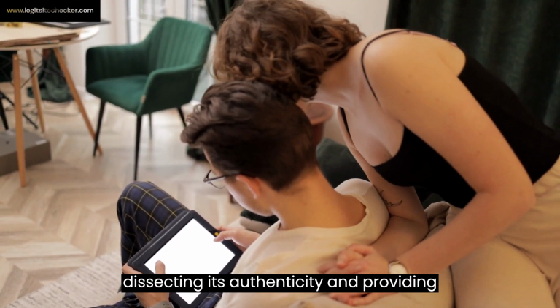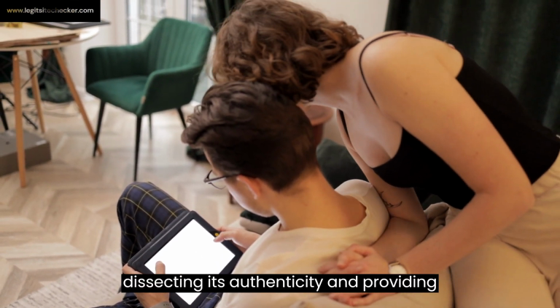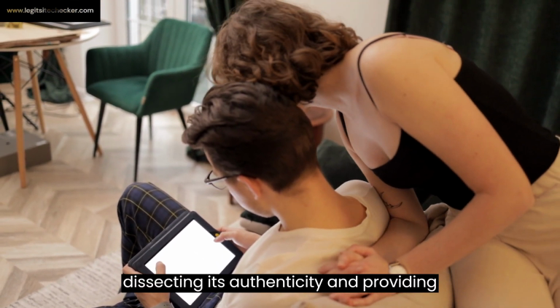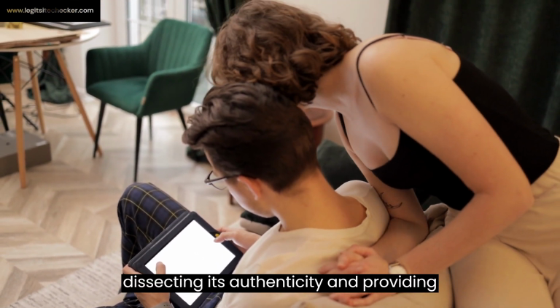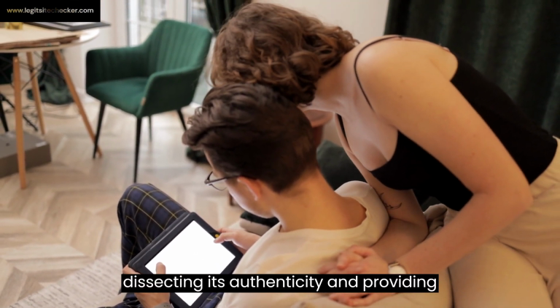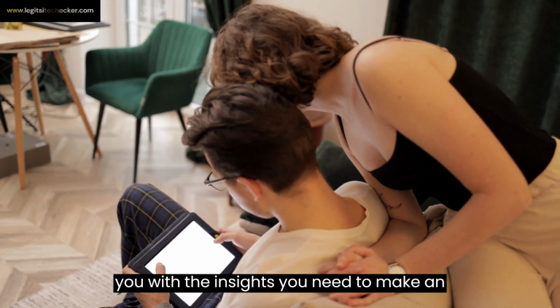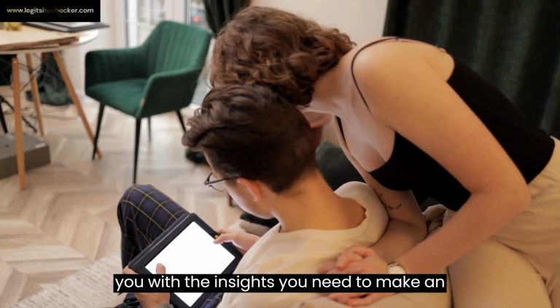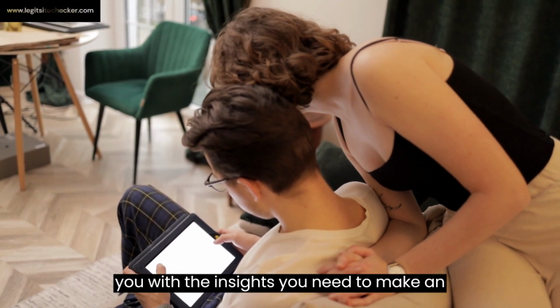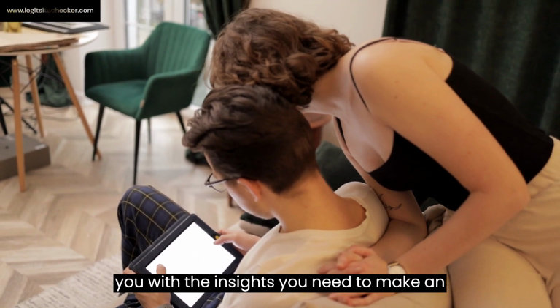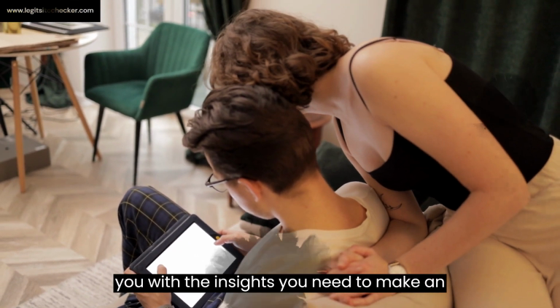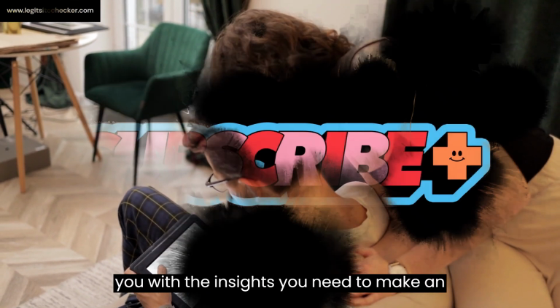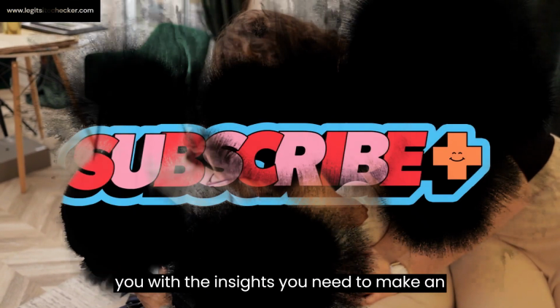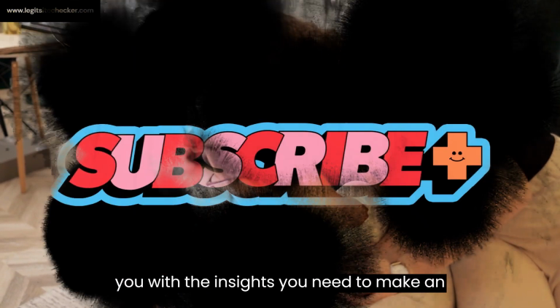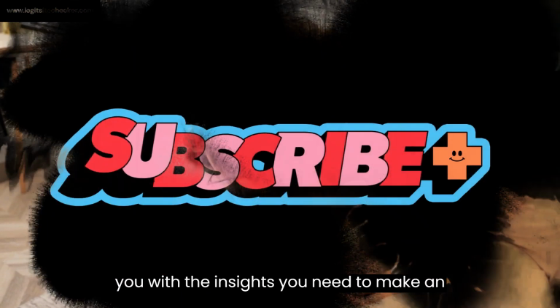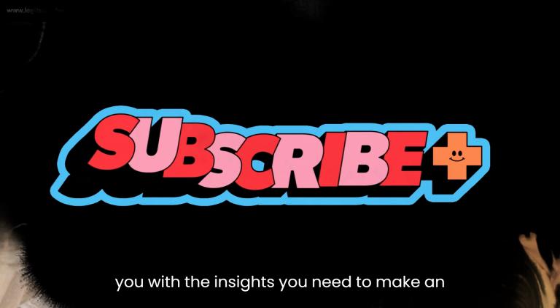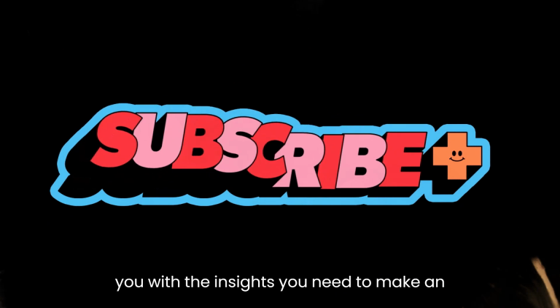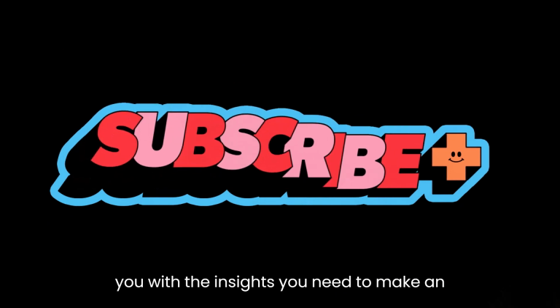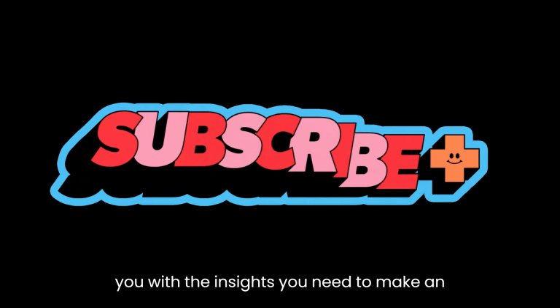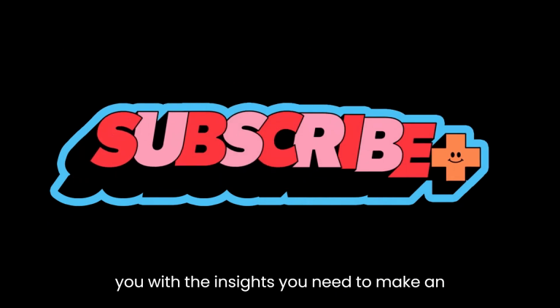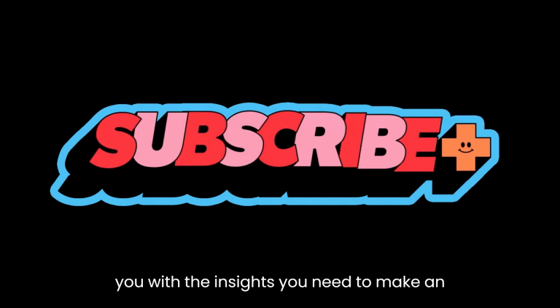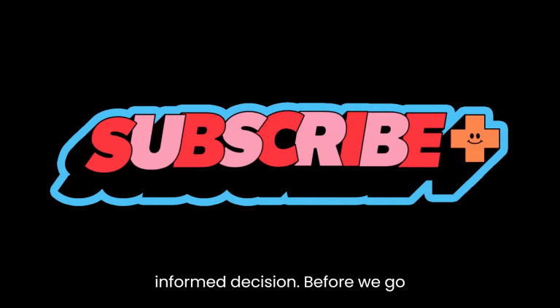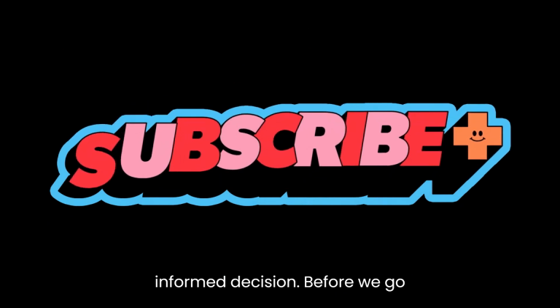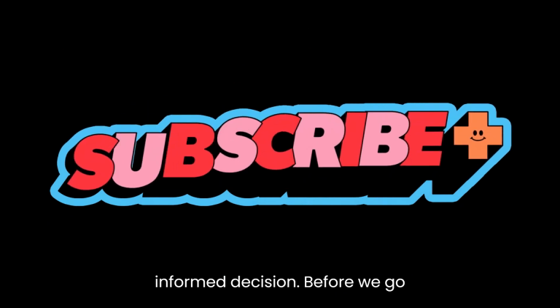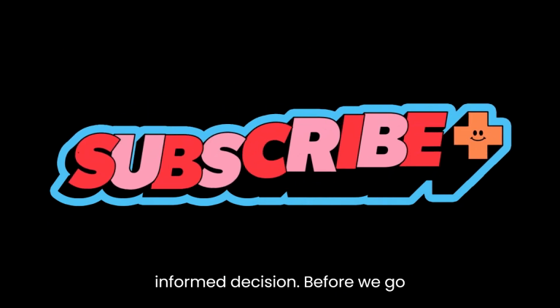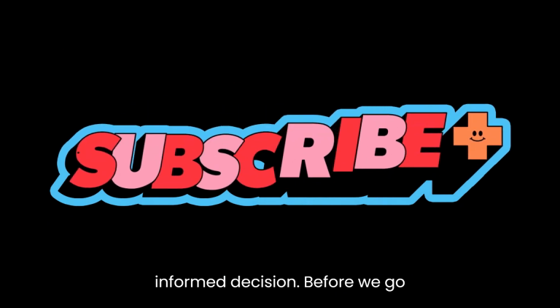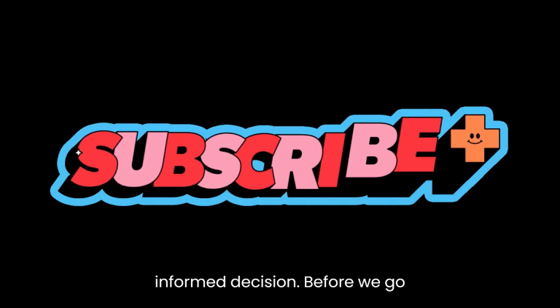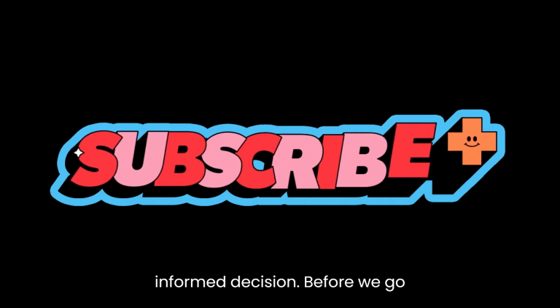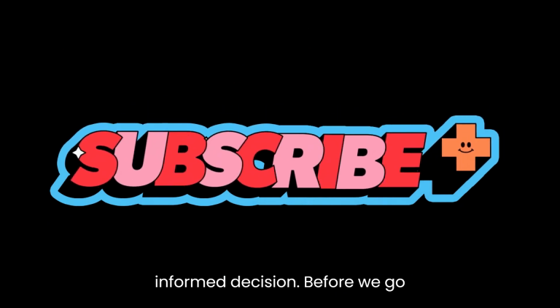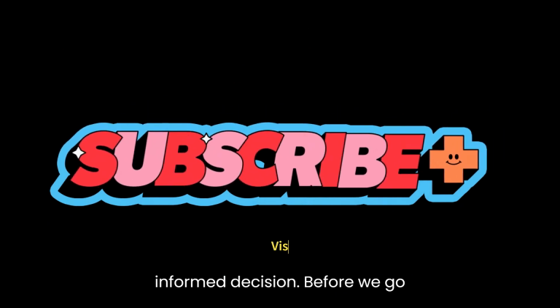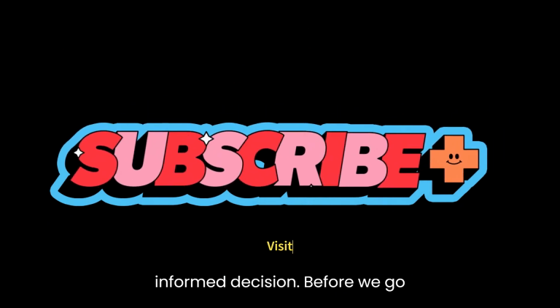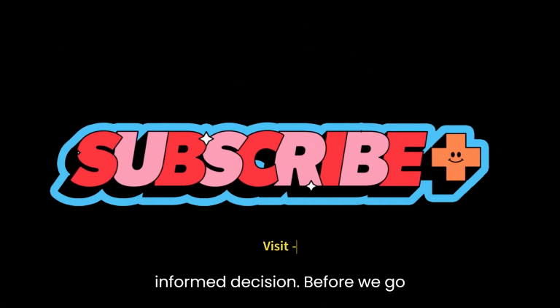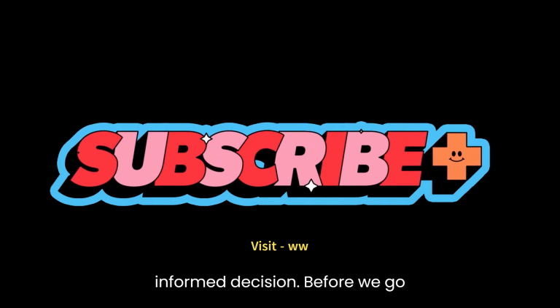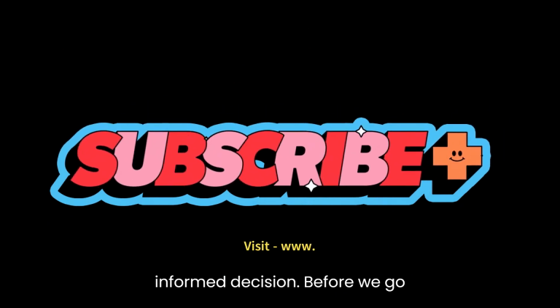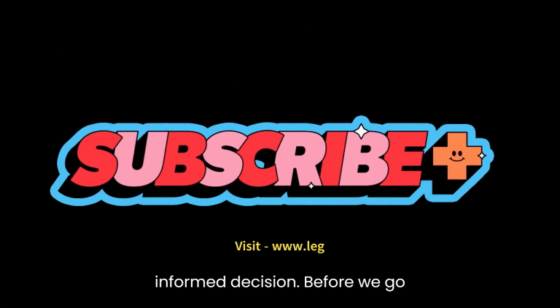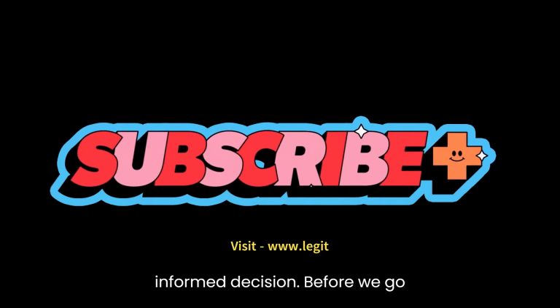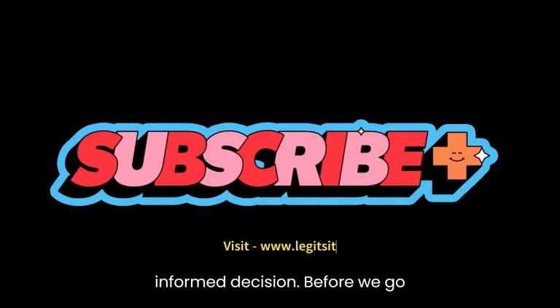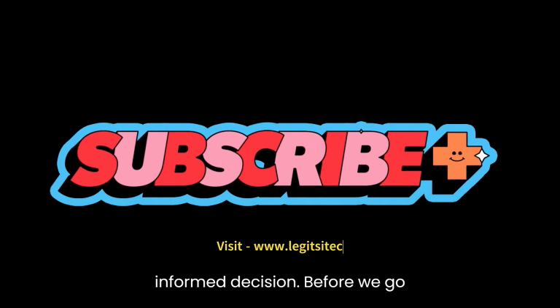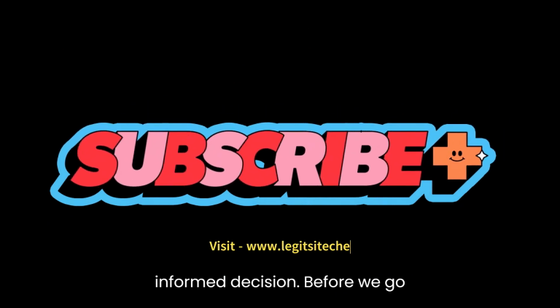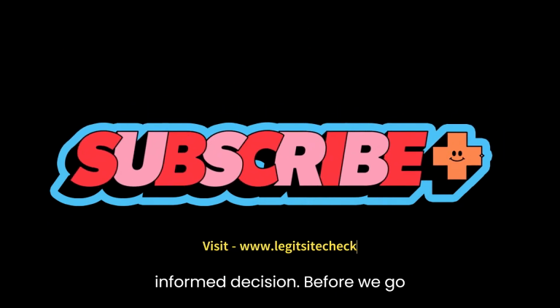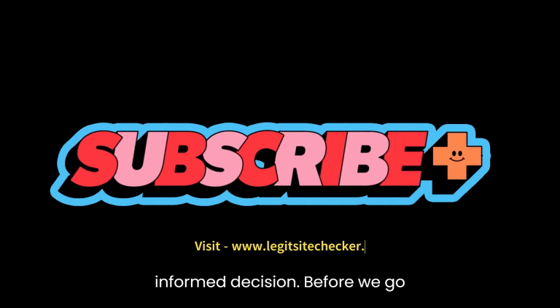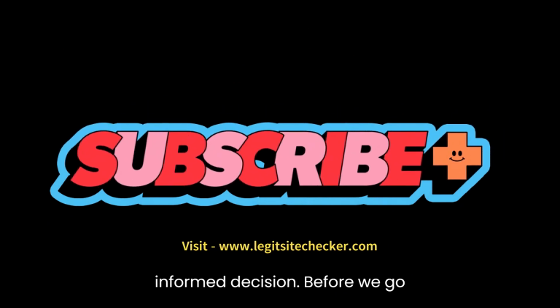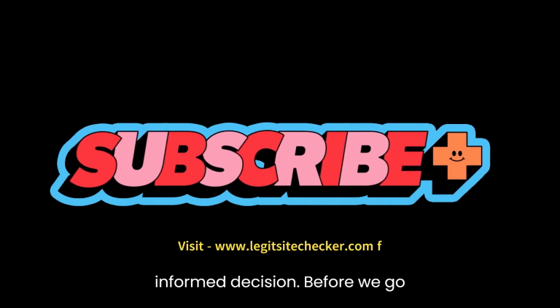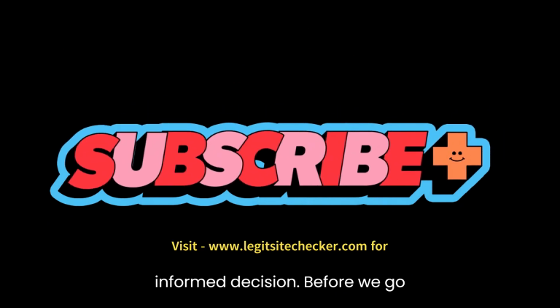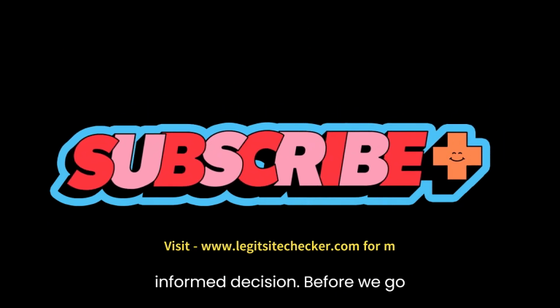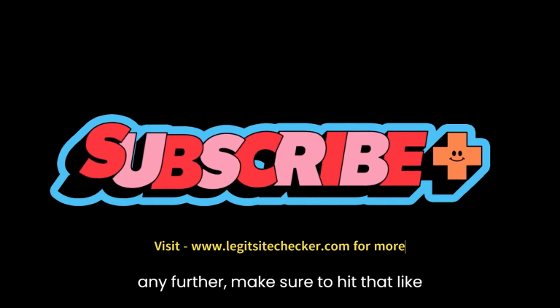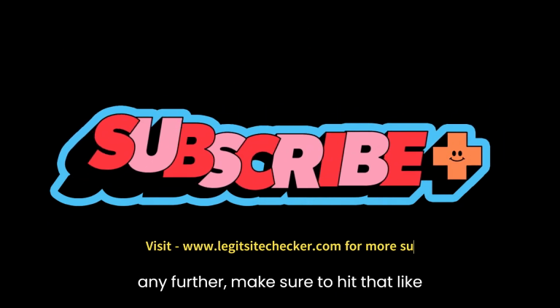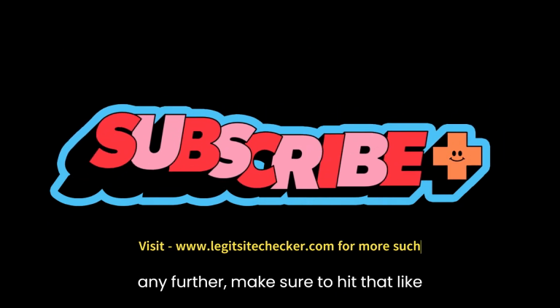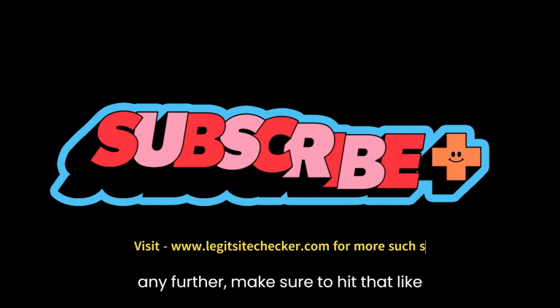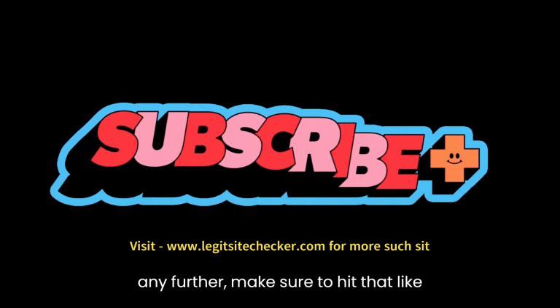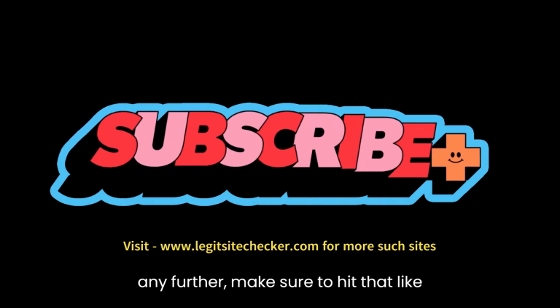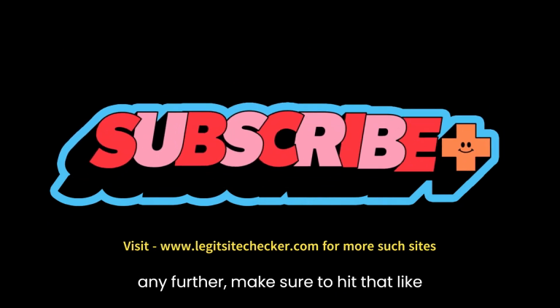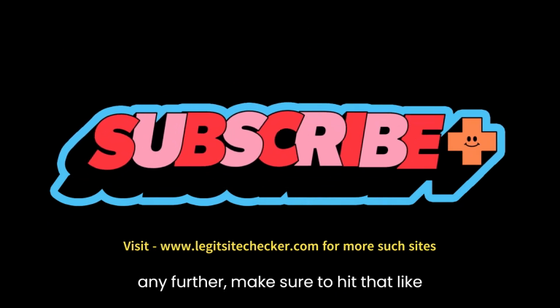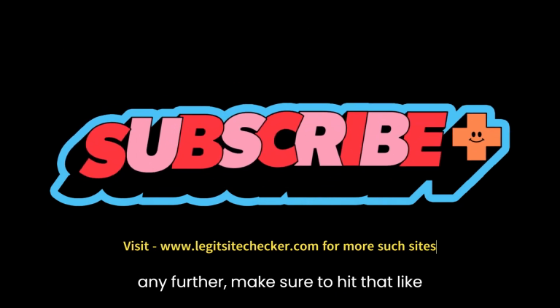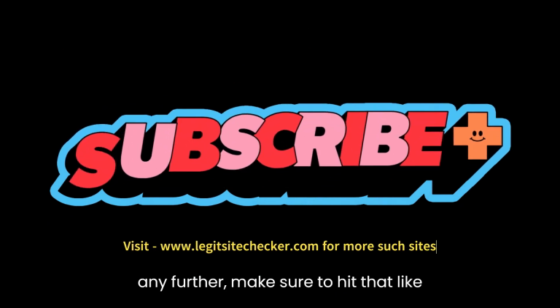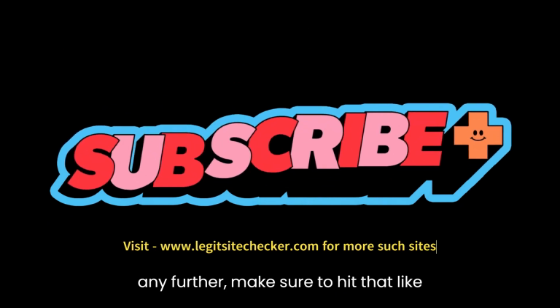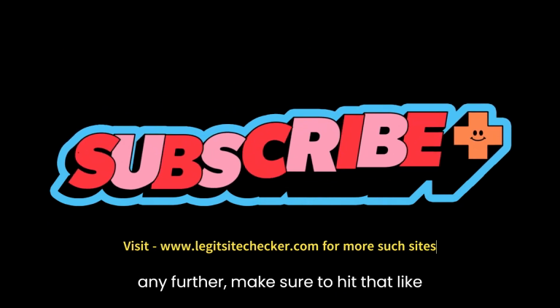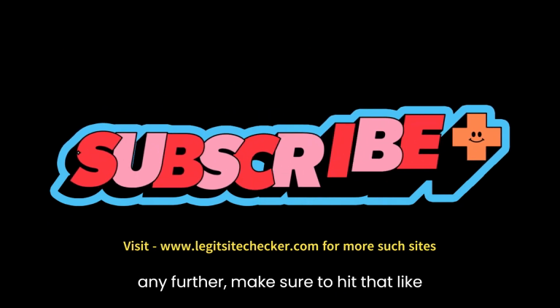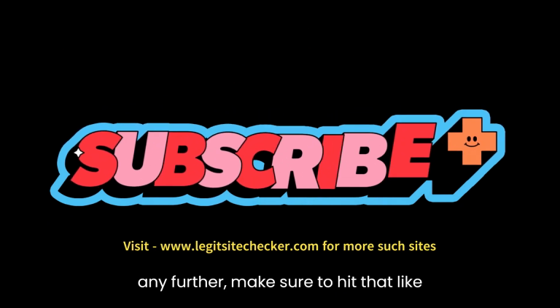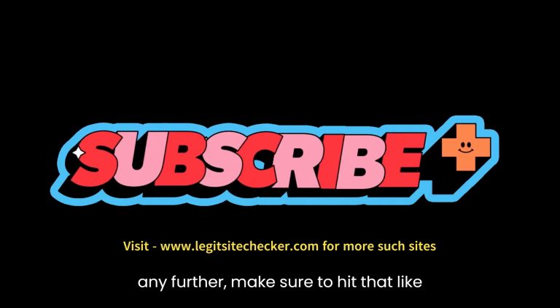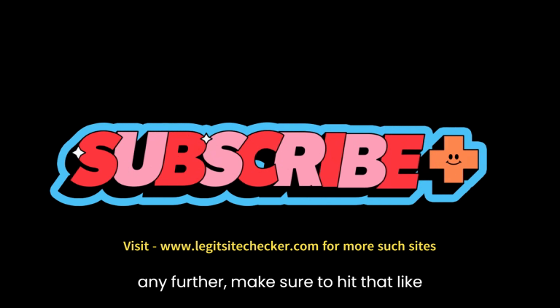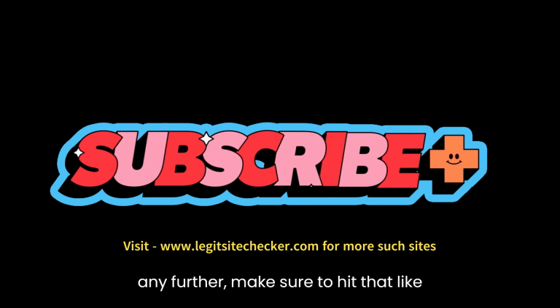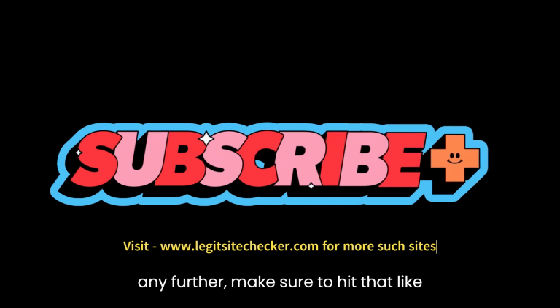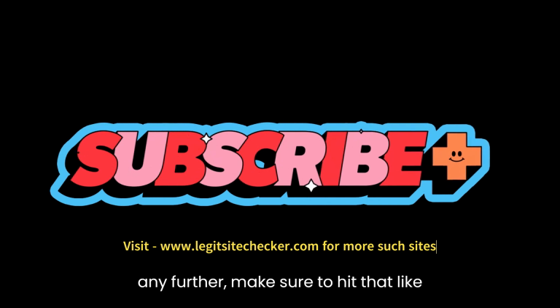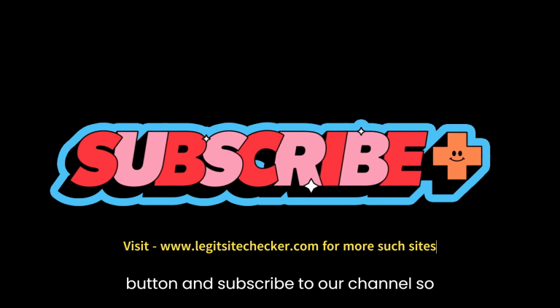Before we go any further, make sure to hit that like button and subscribe to our channel so you never miss out on our latest investigative reports and helpful reviews.